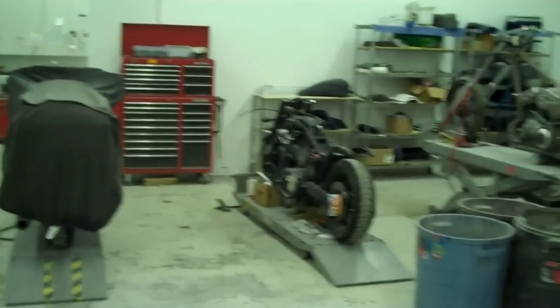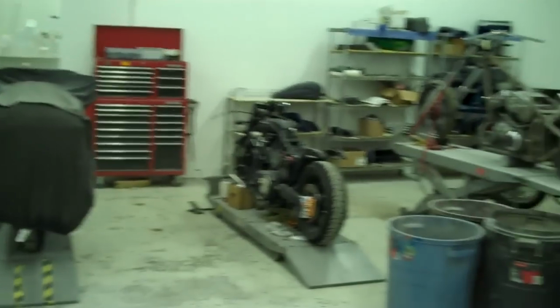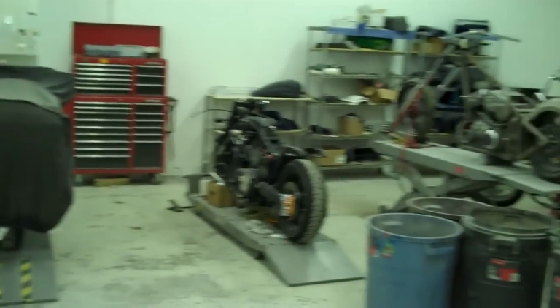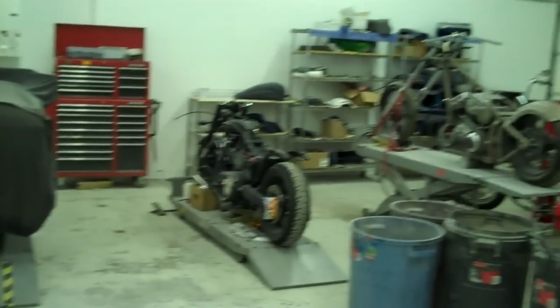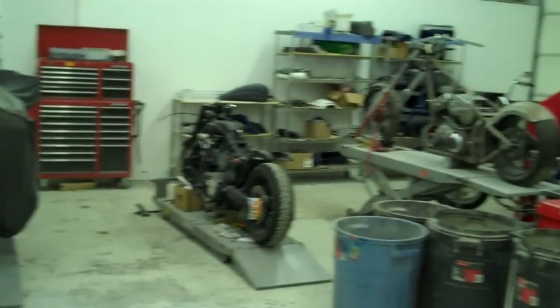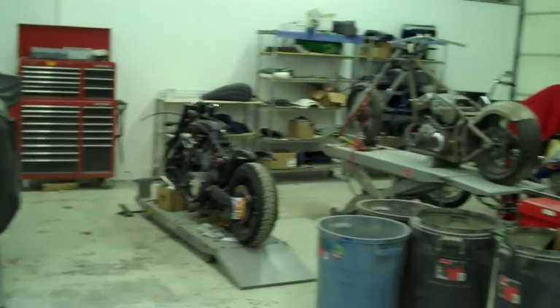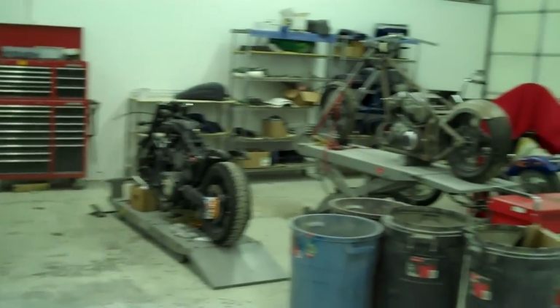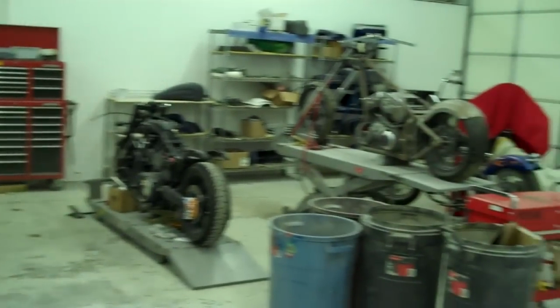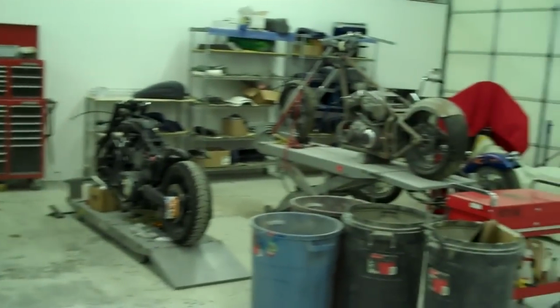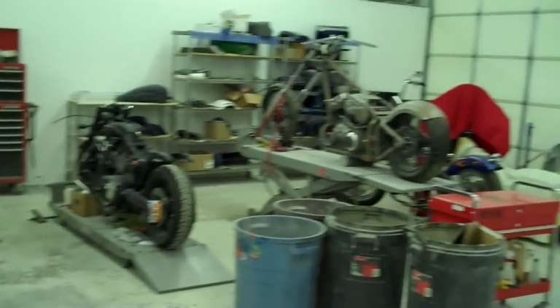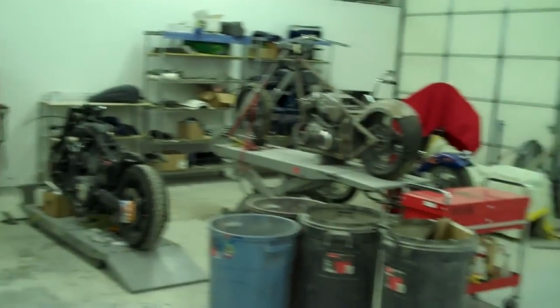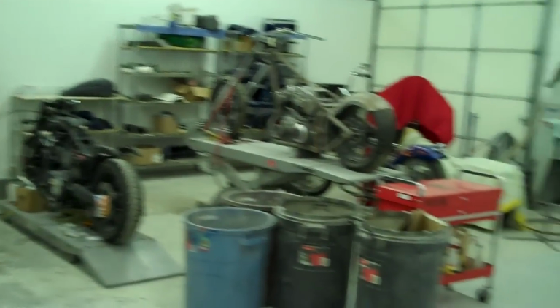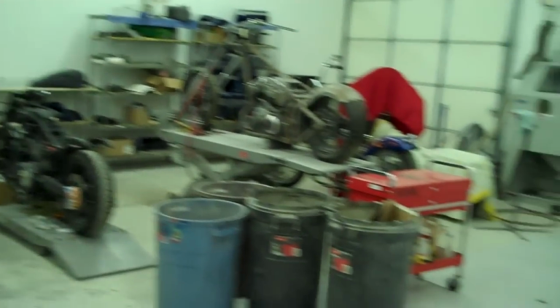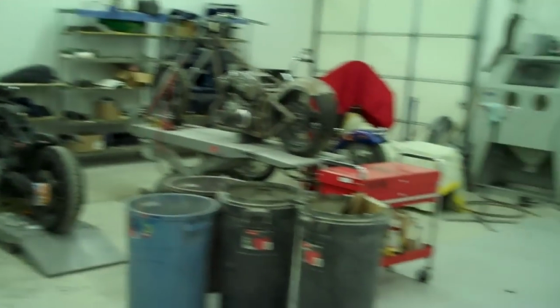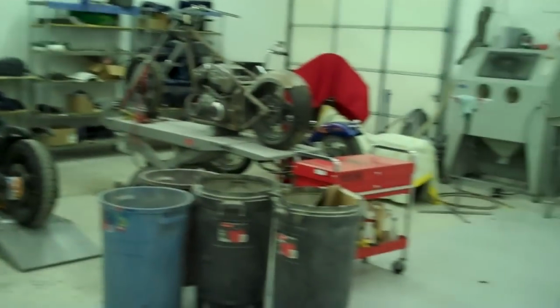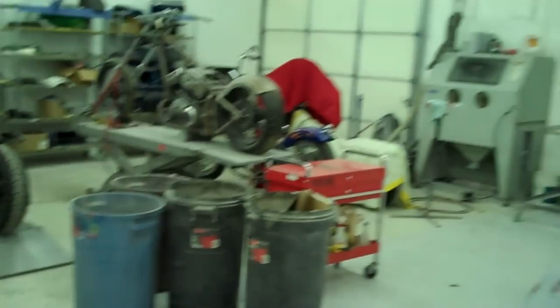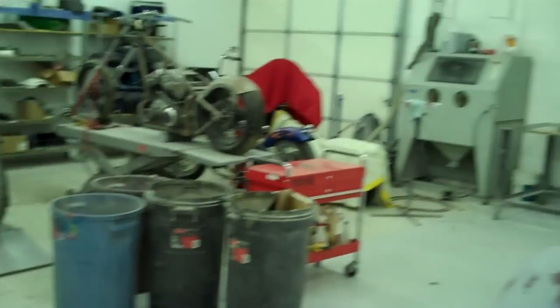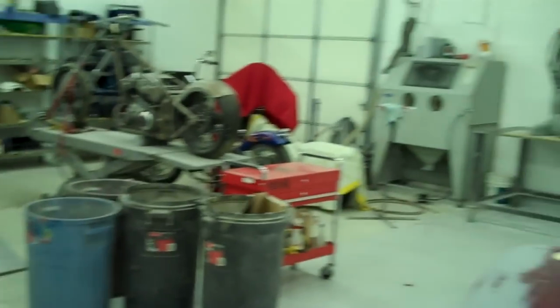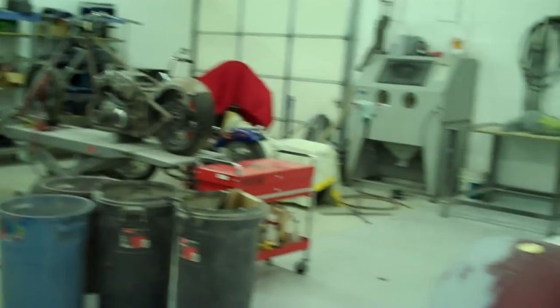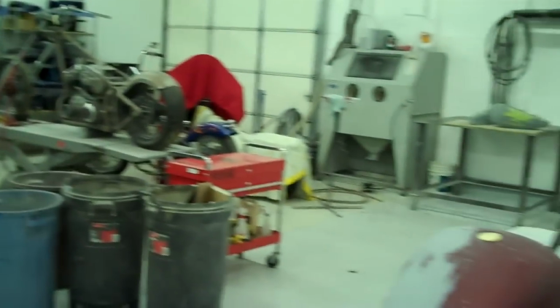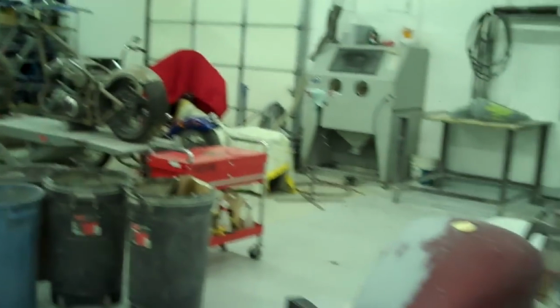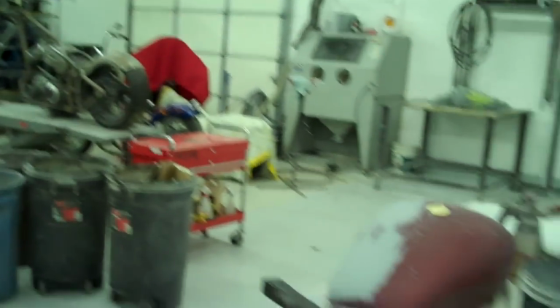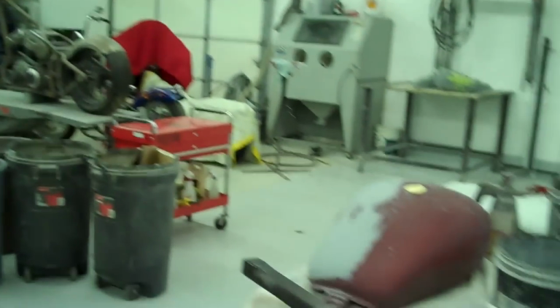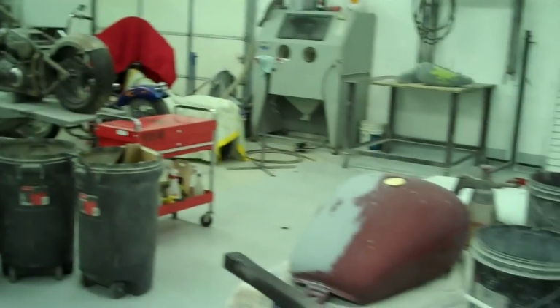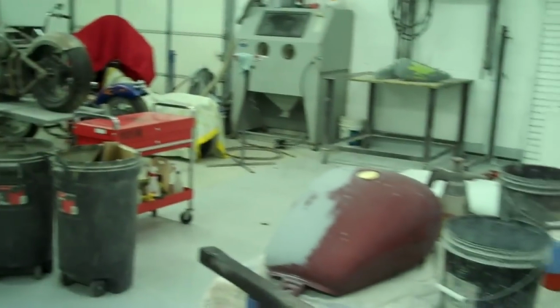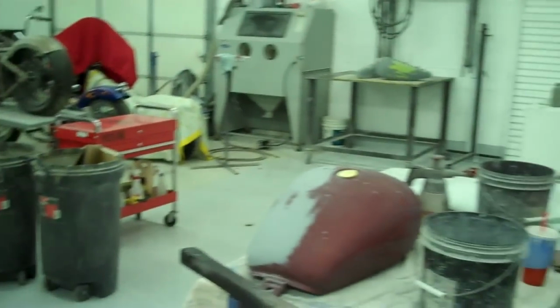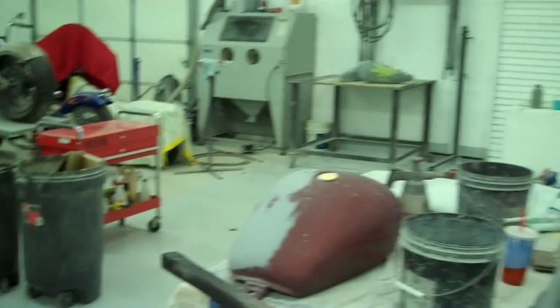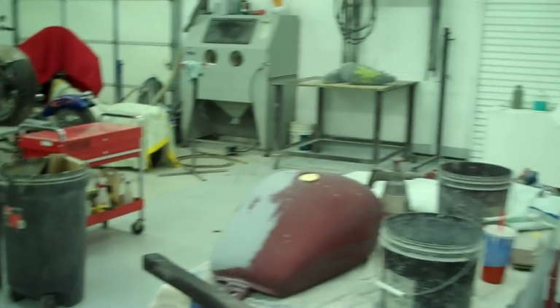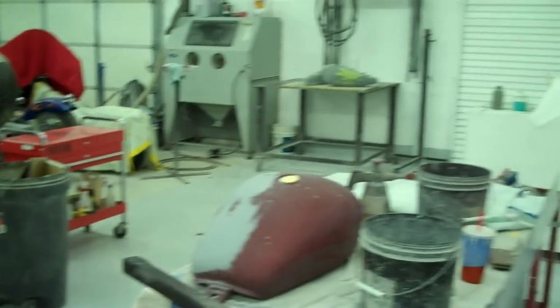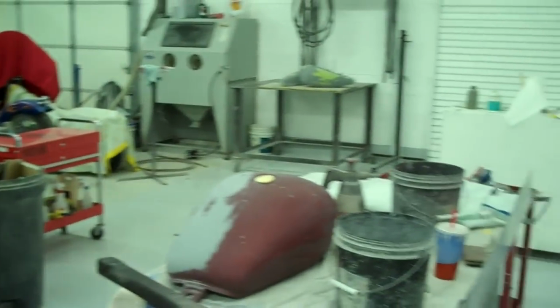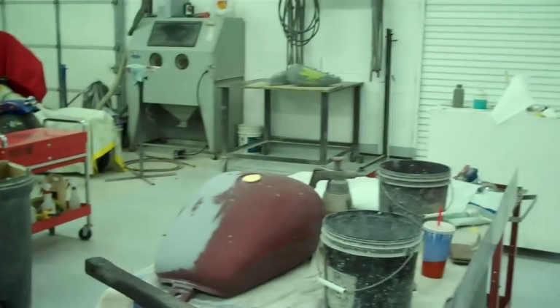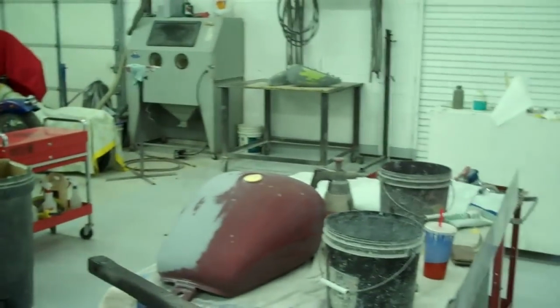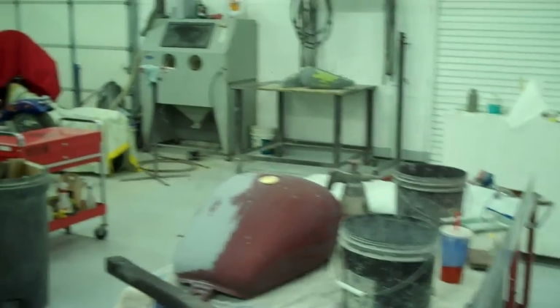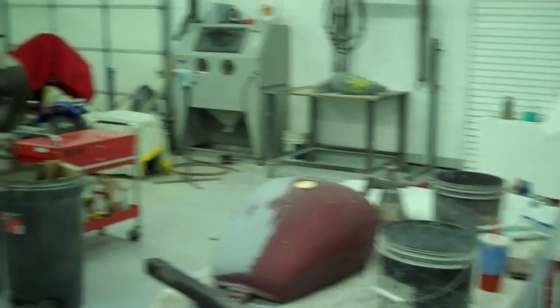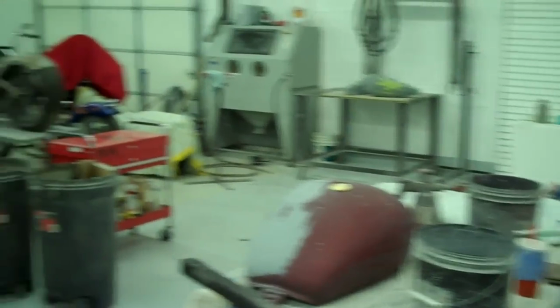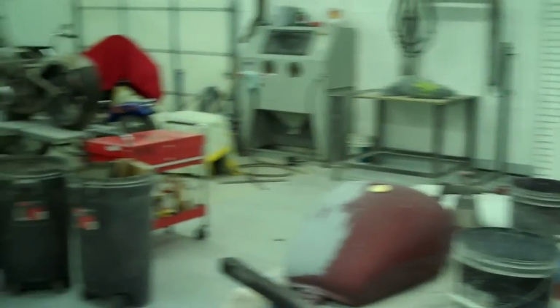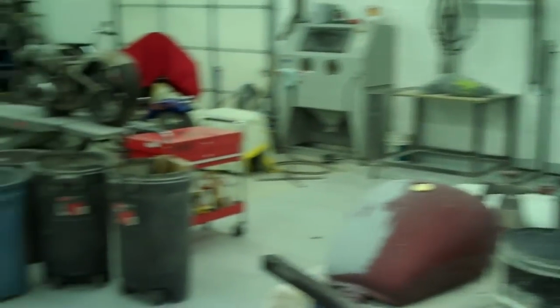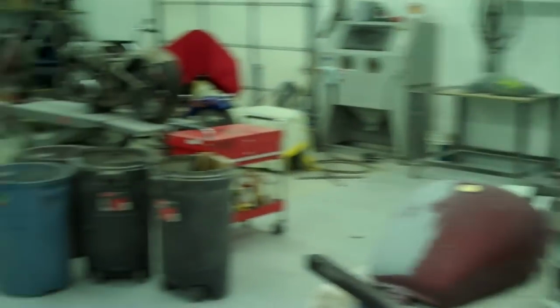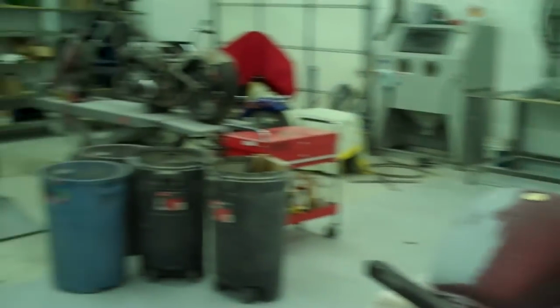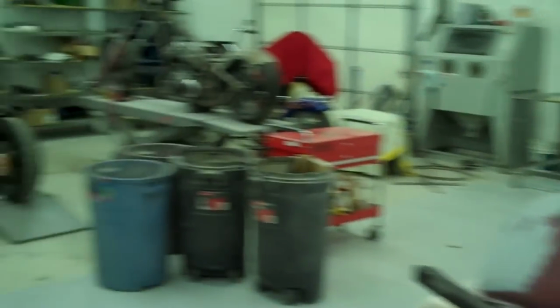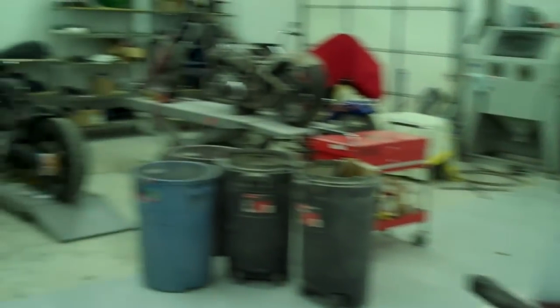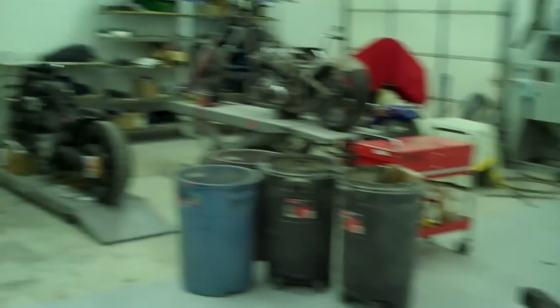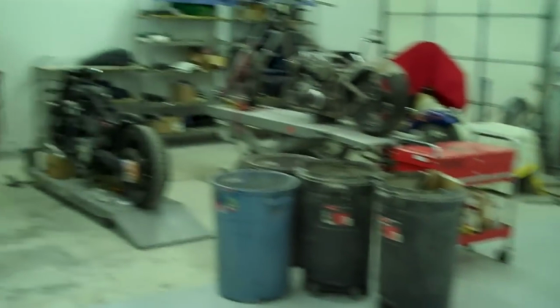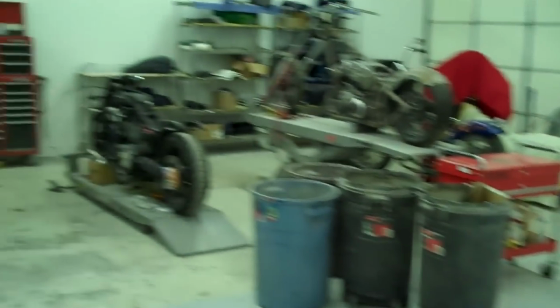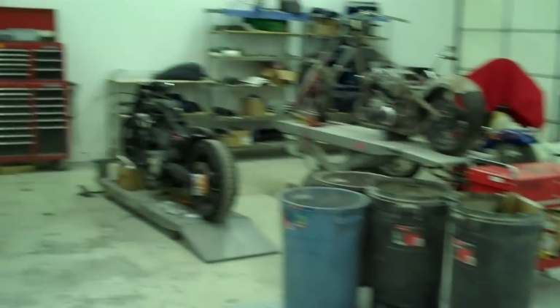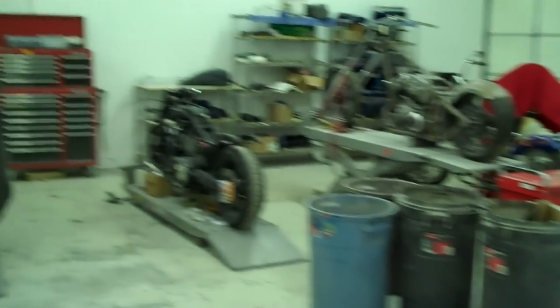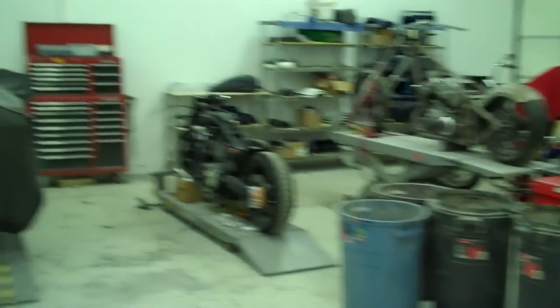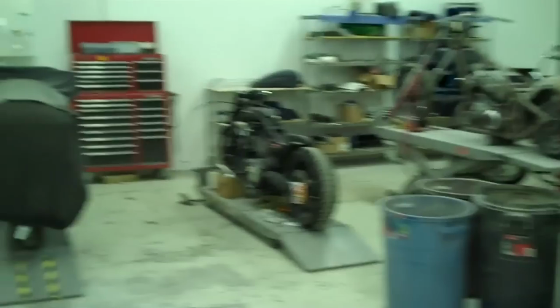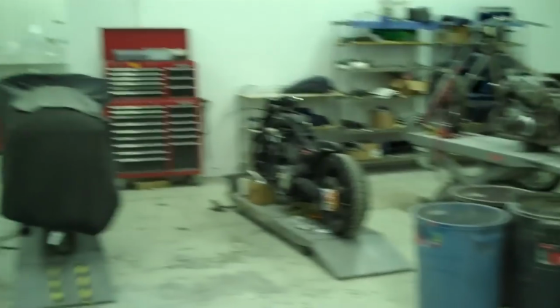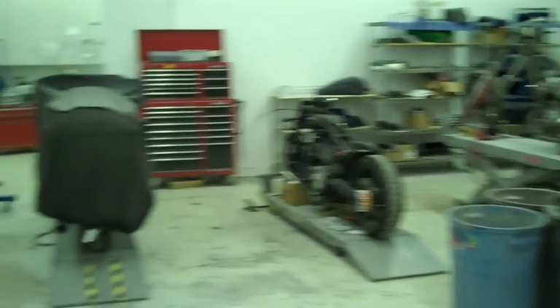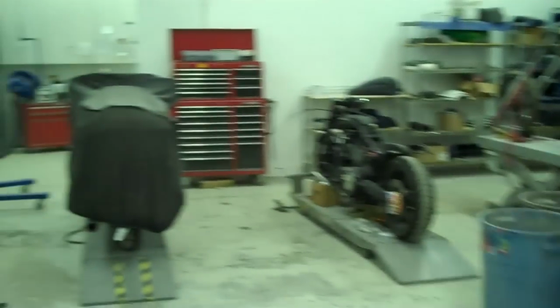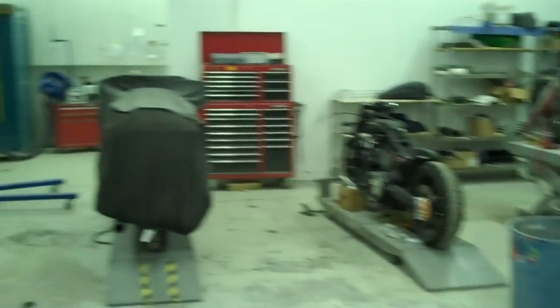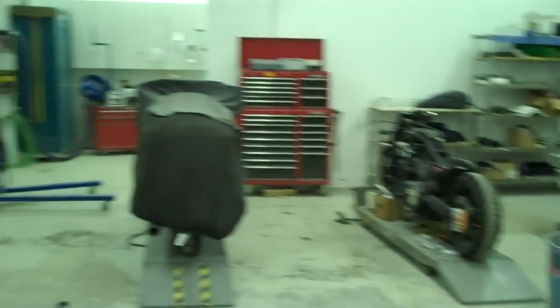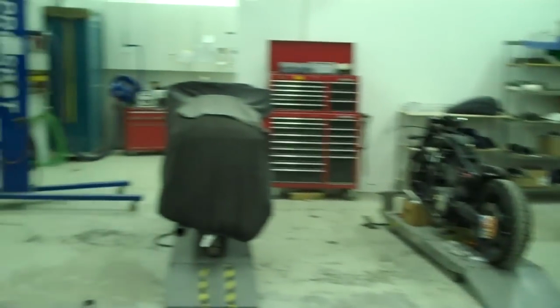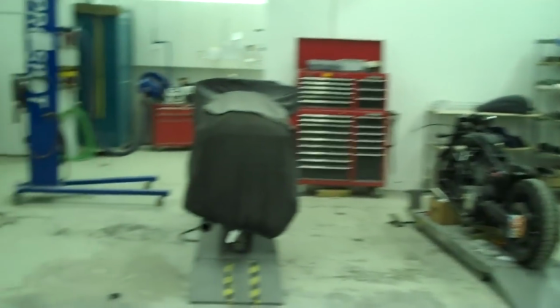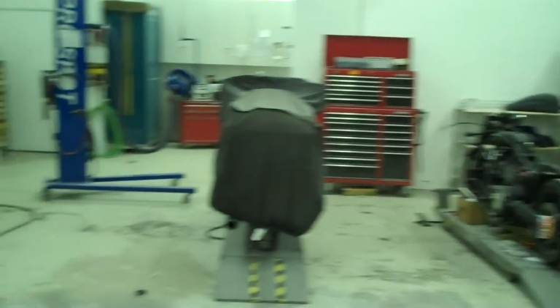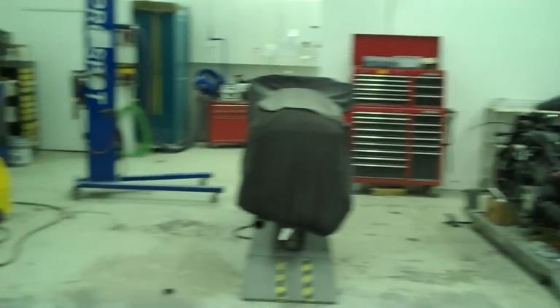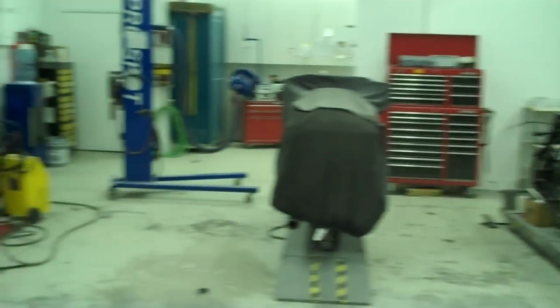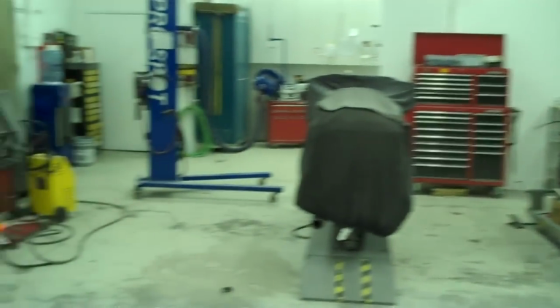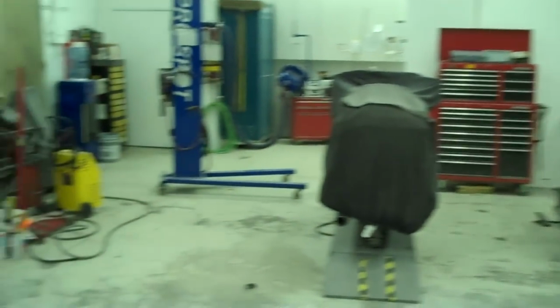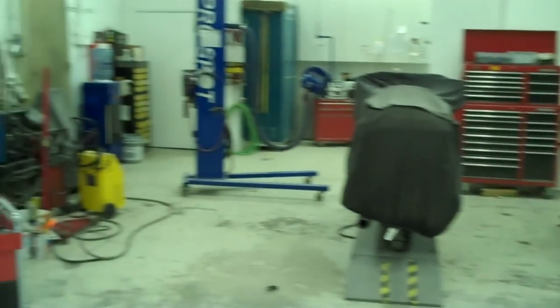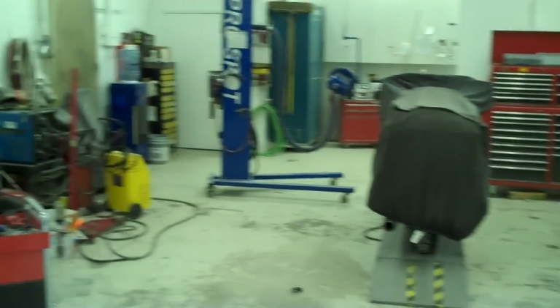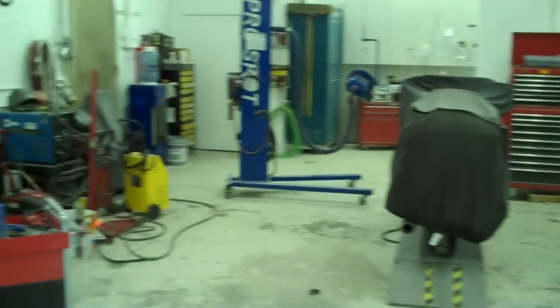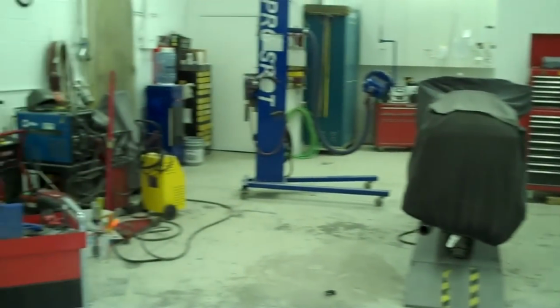Here's a little bit of what the shop looks like. It's lunchtime so it's quiet around here.